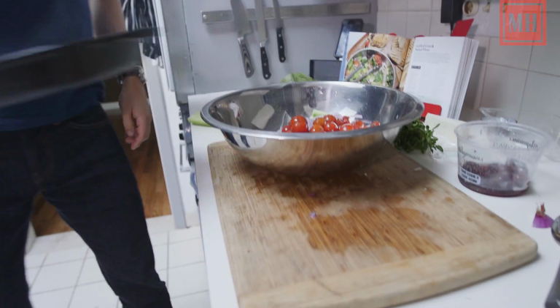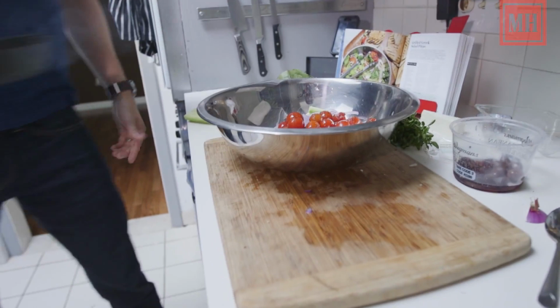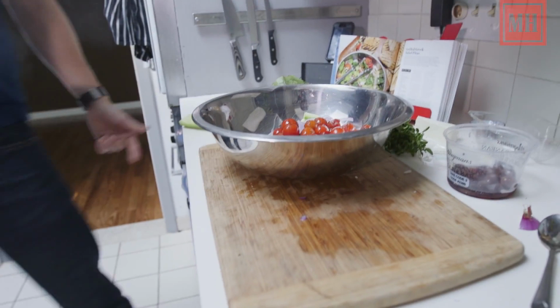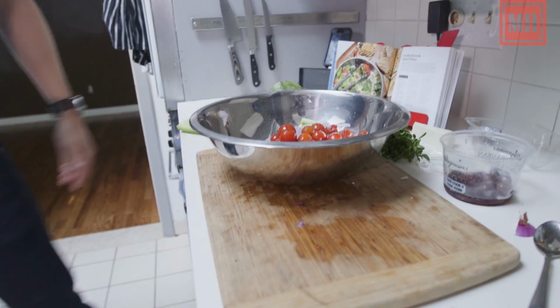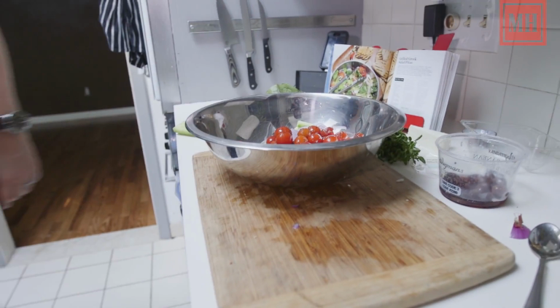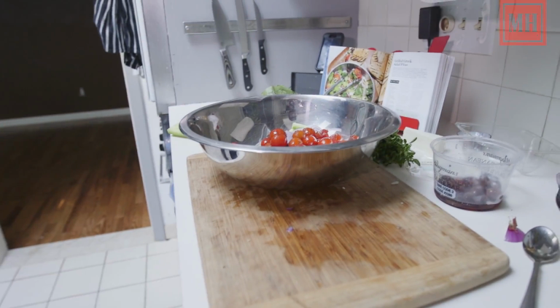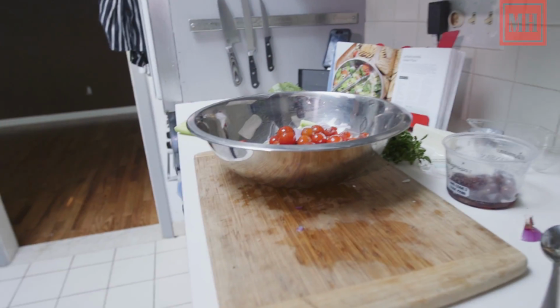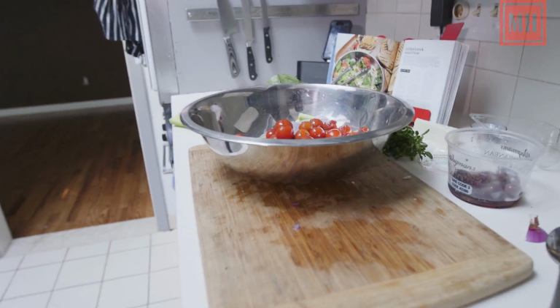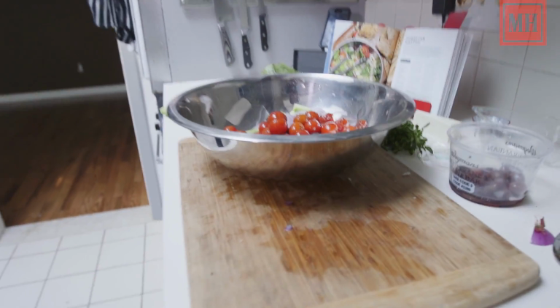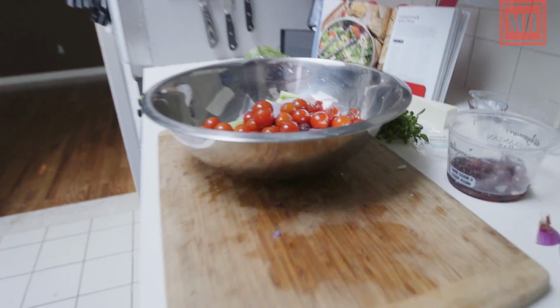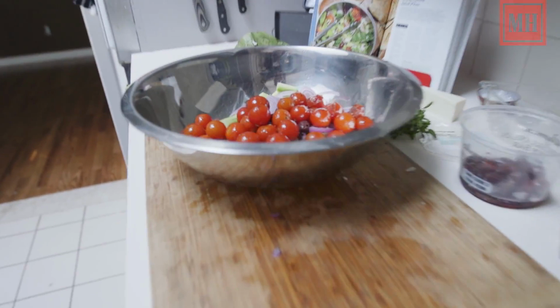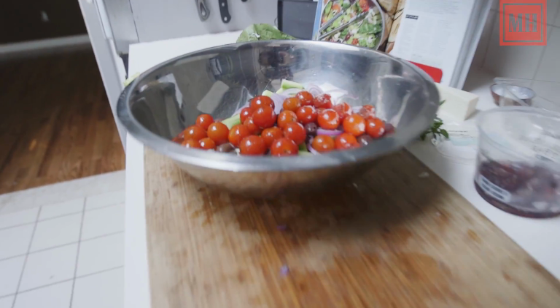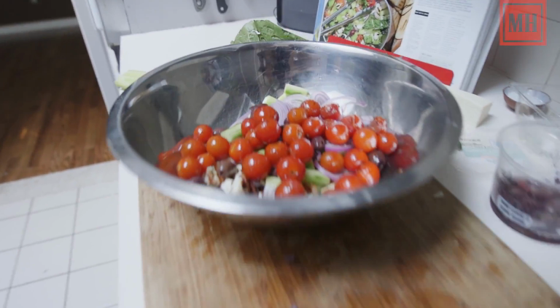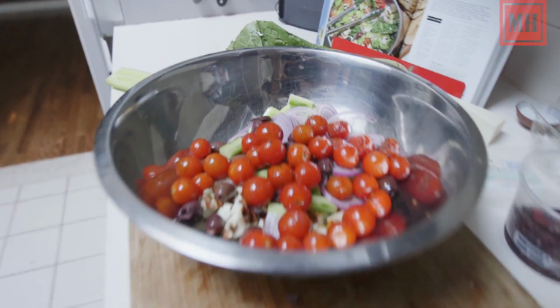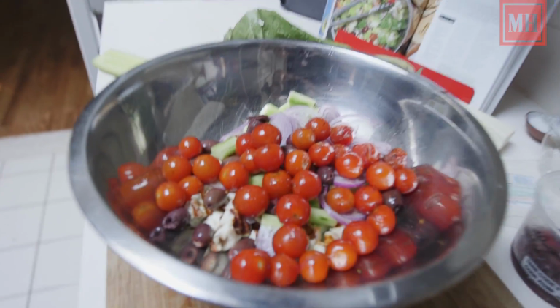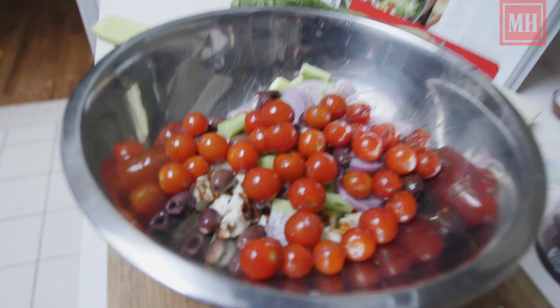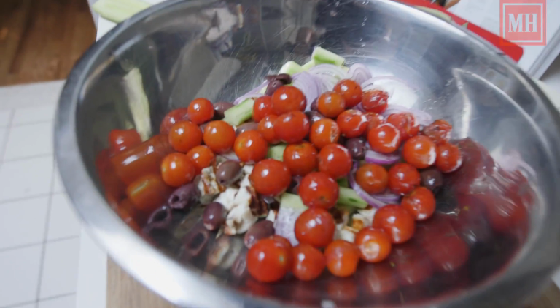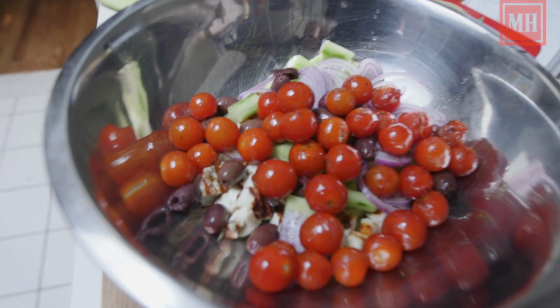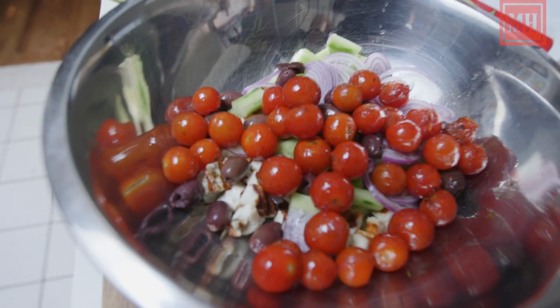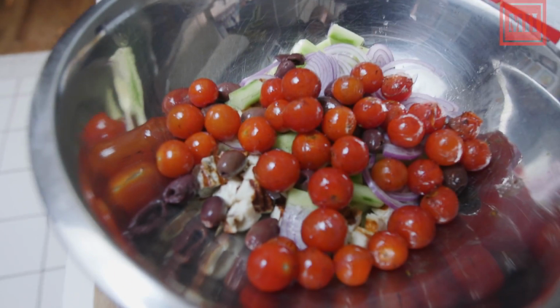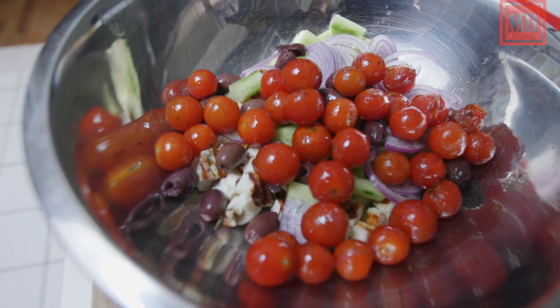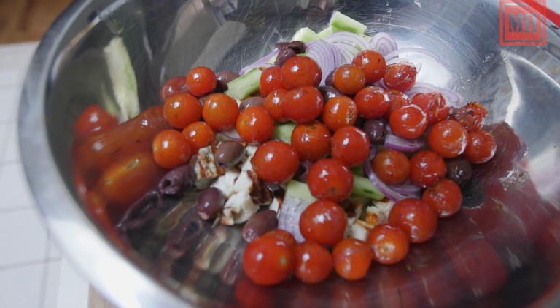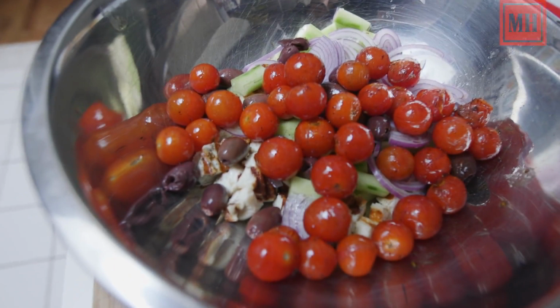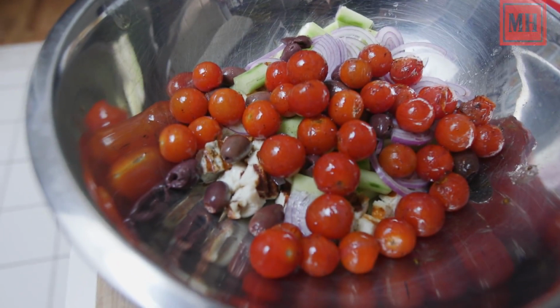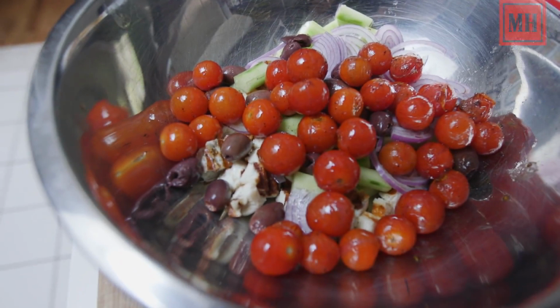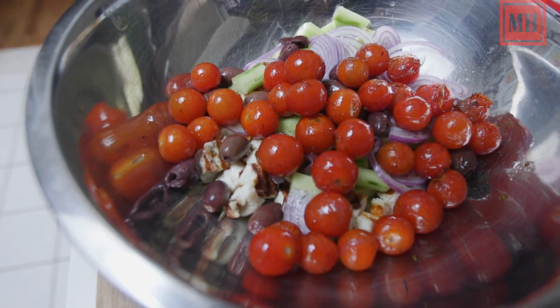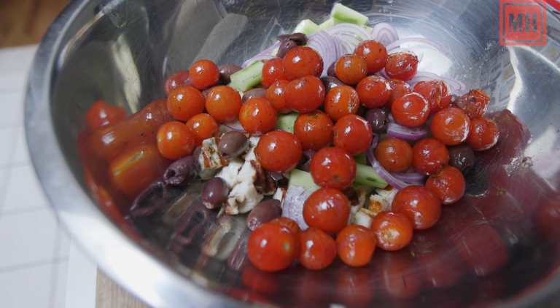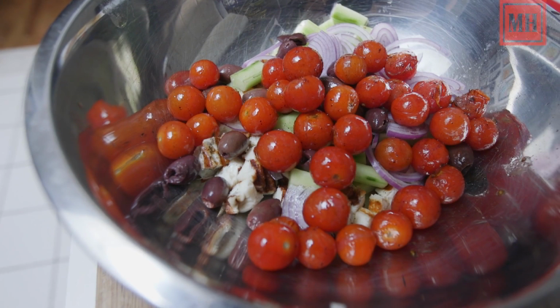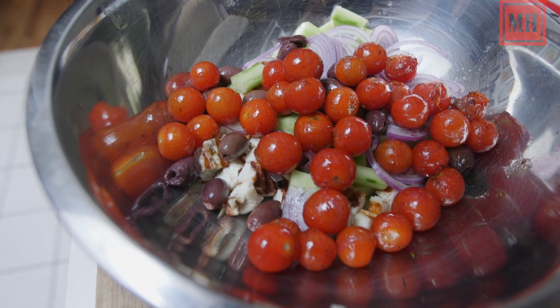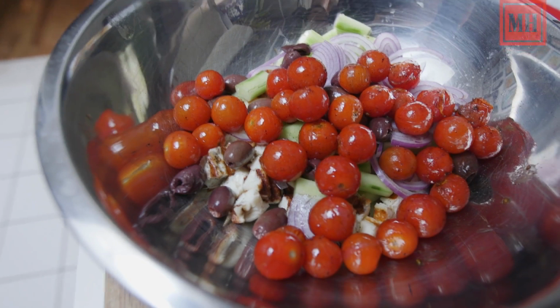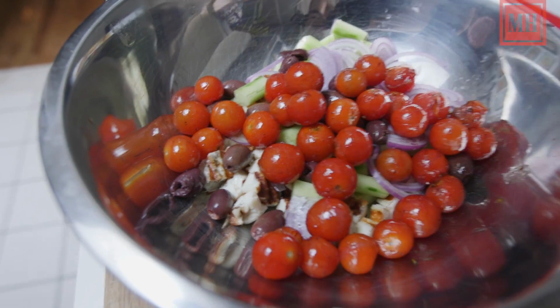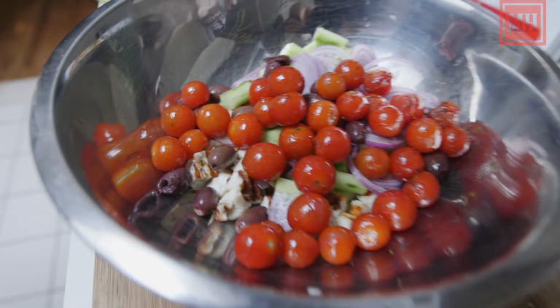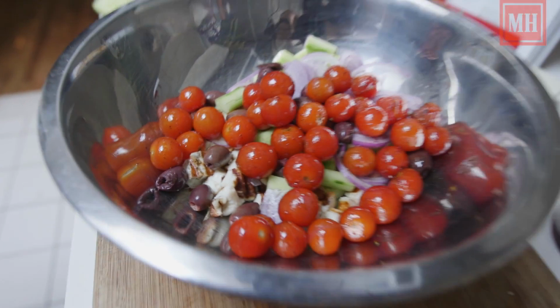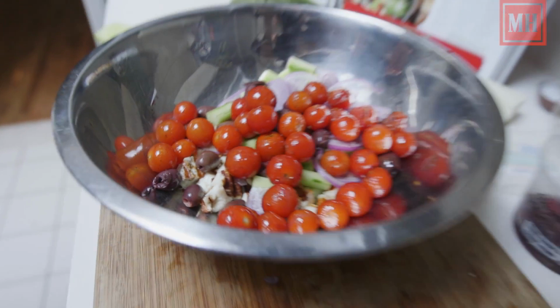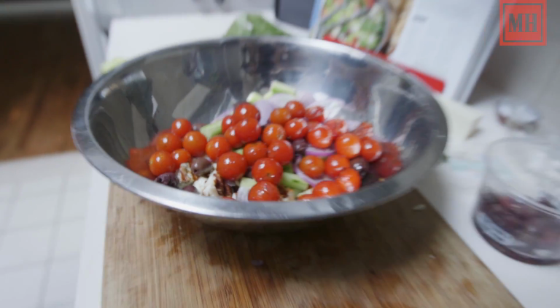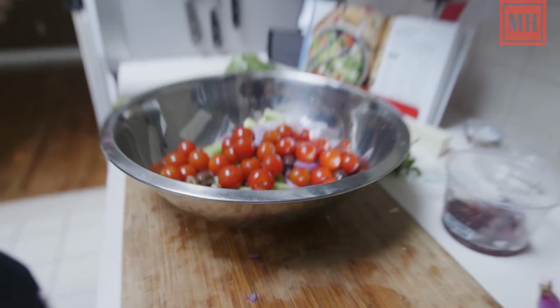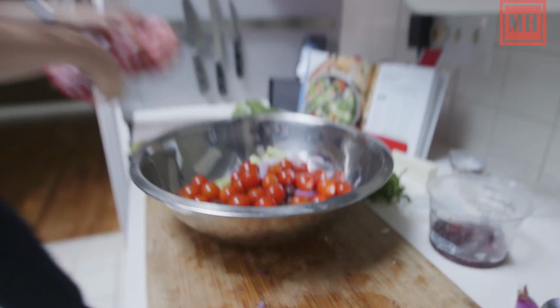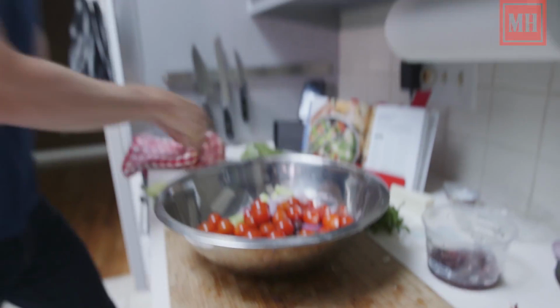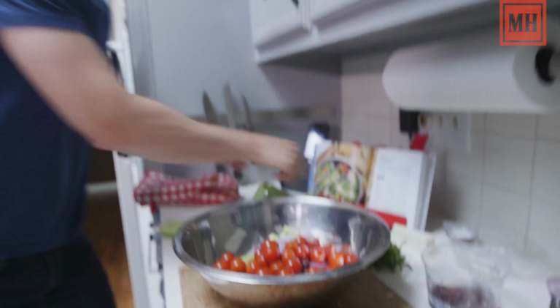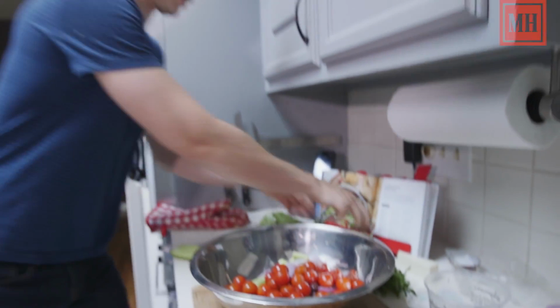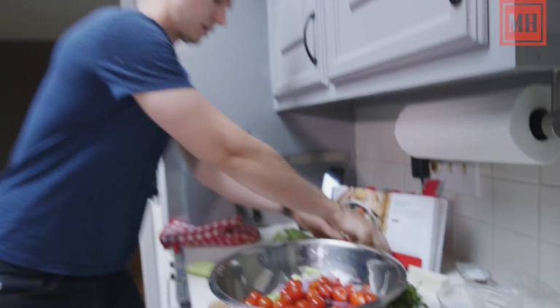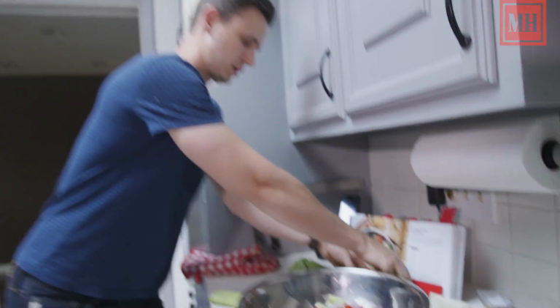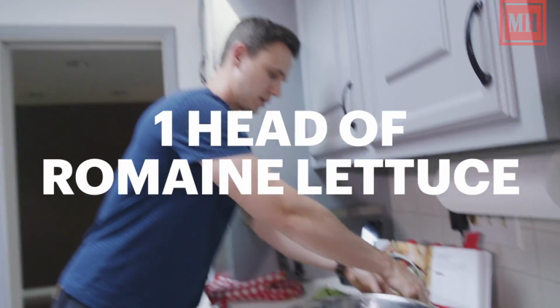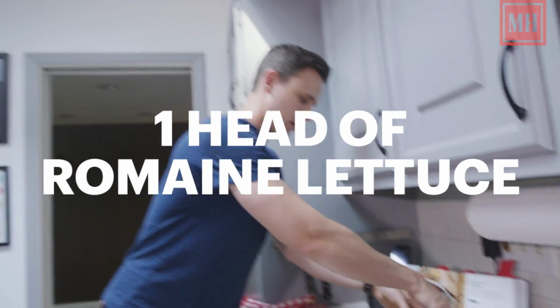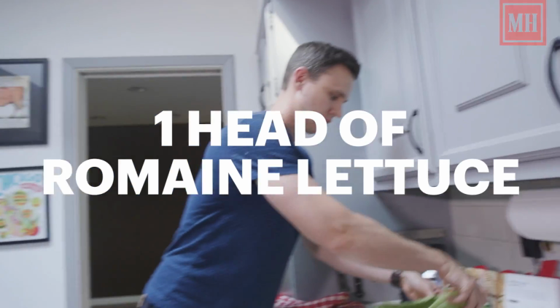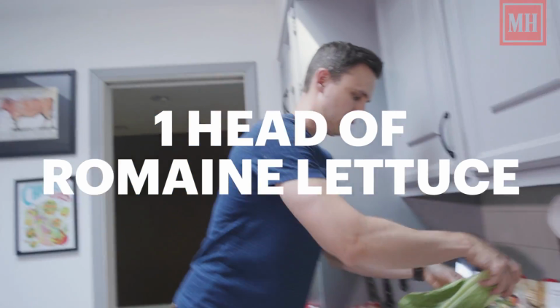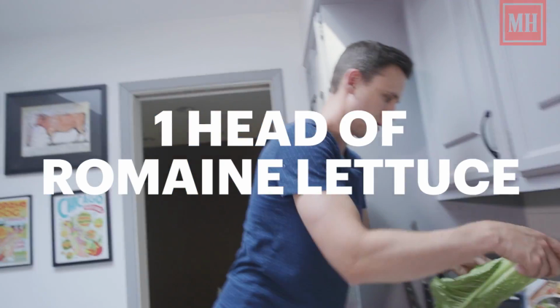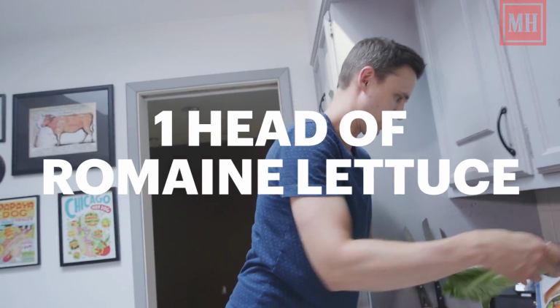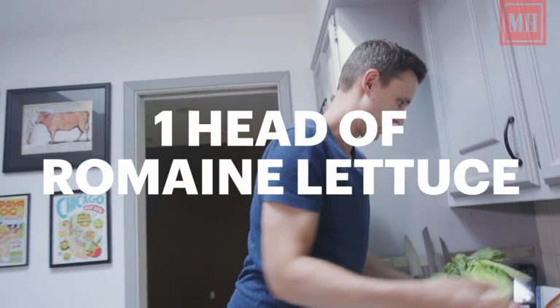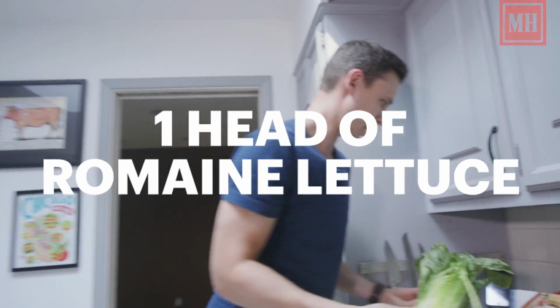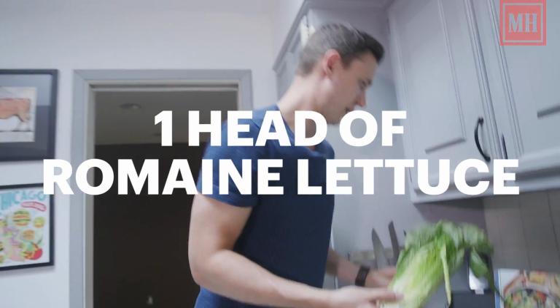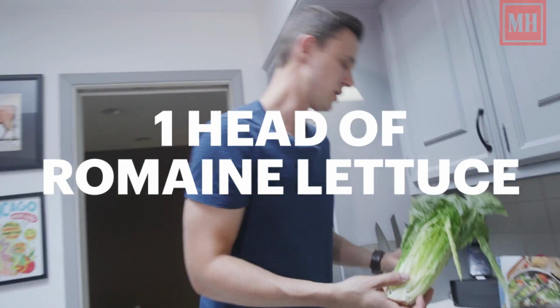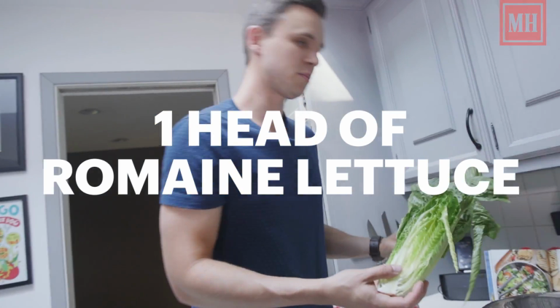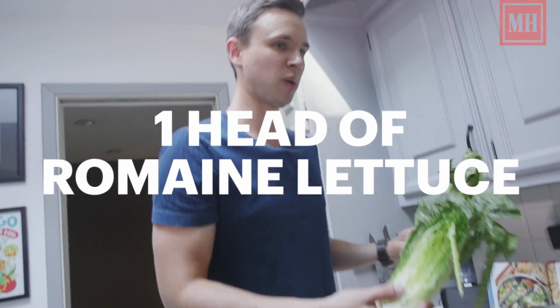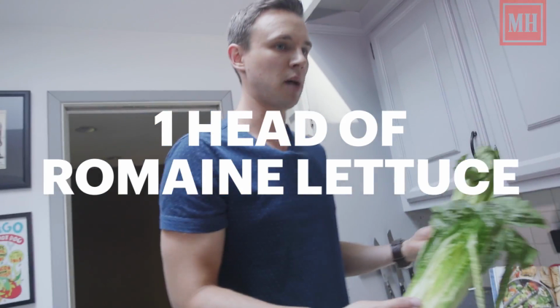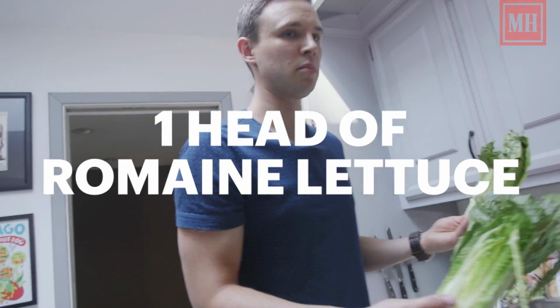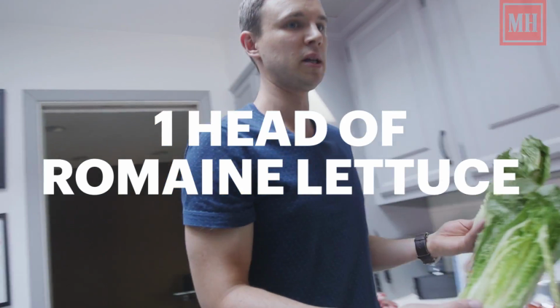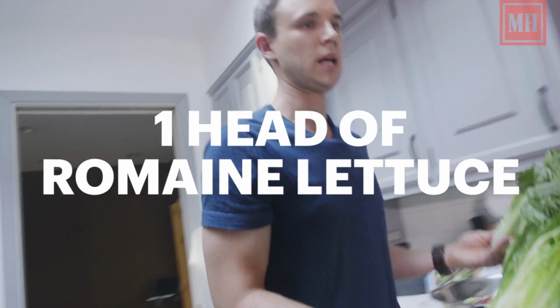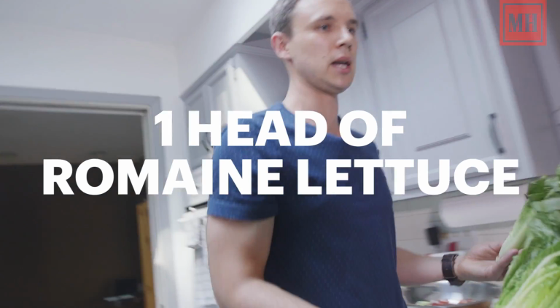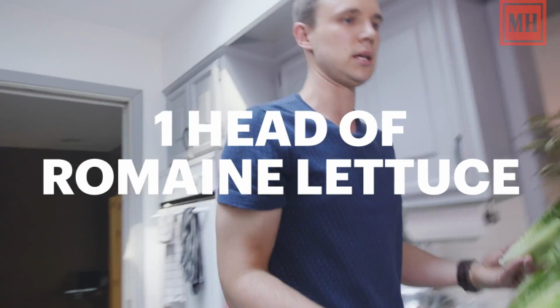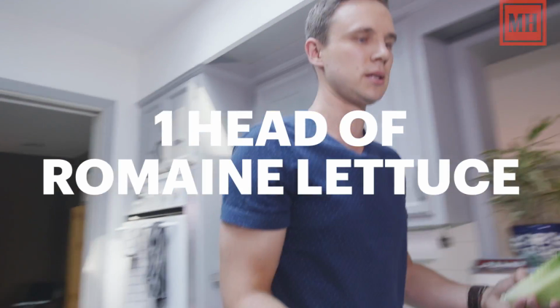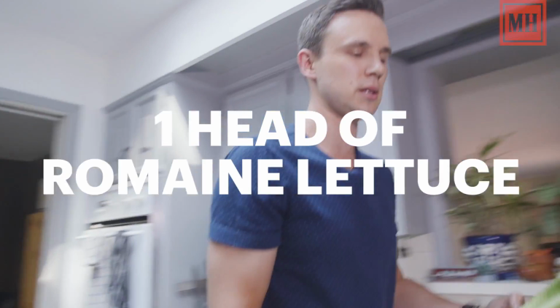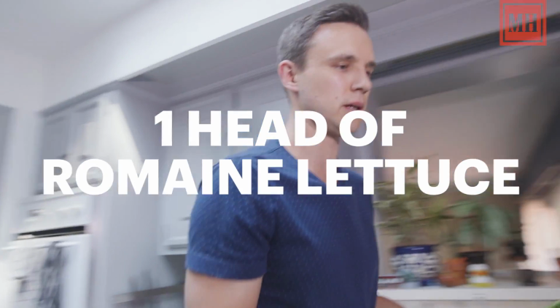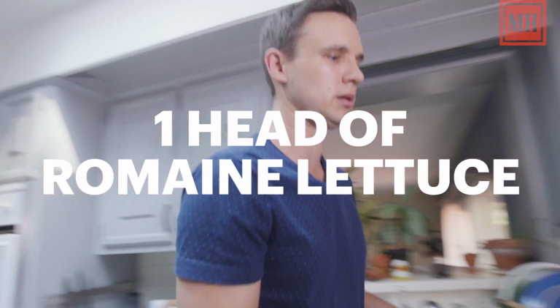Last but not least, we're going to grill up the lettuce. Now this is probably not necessary, but...